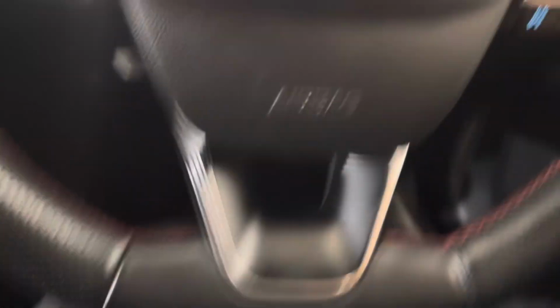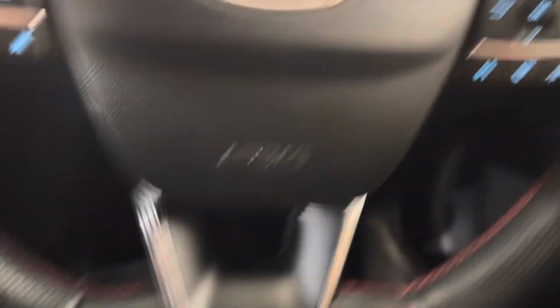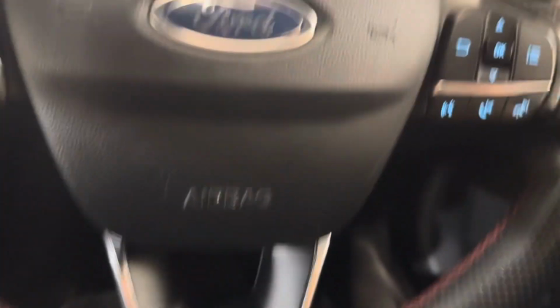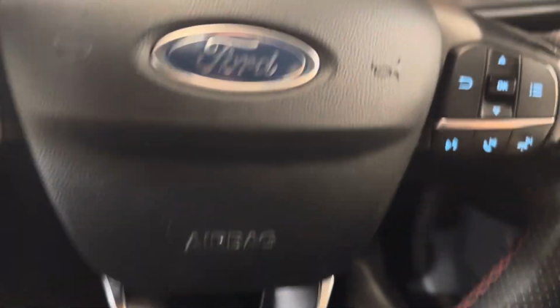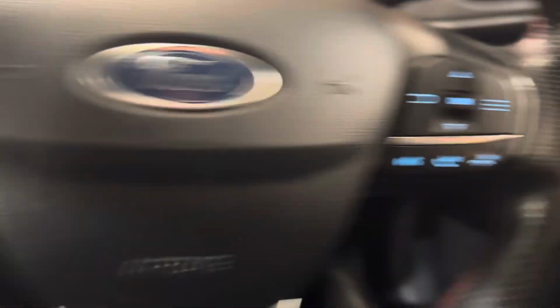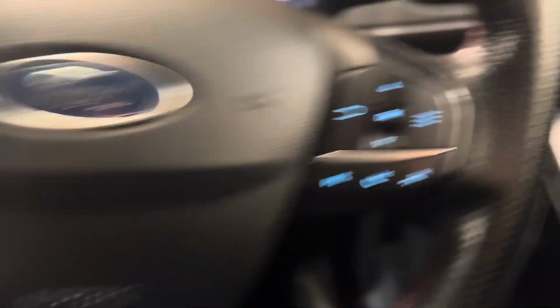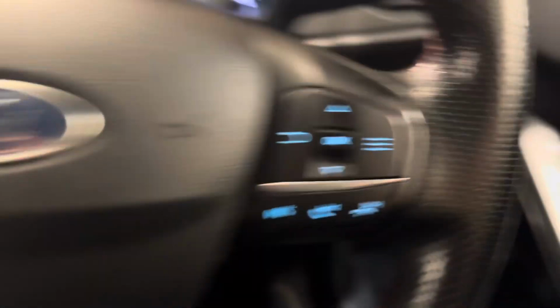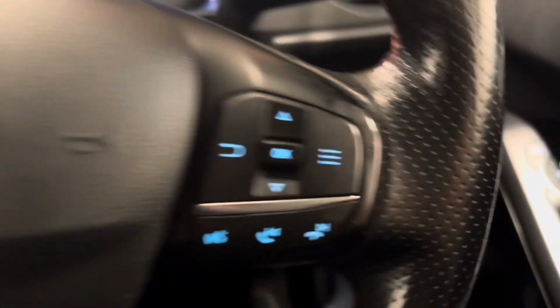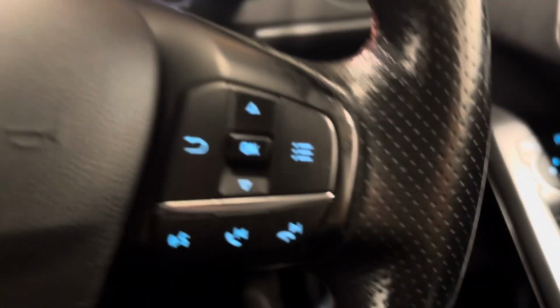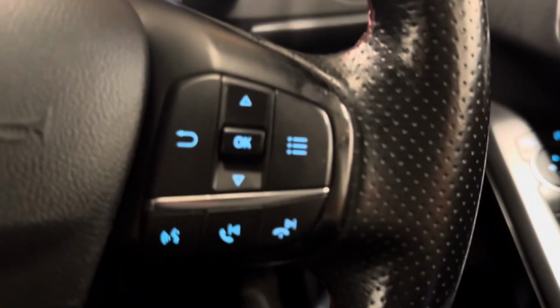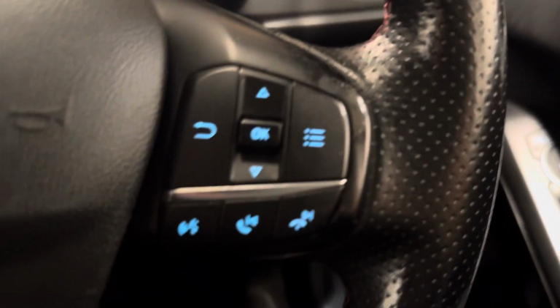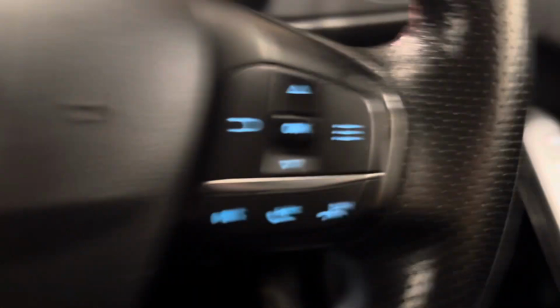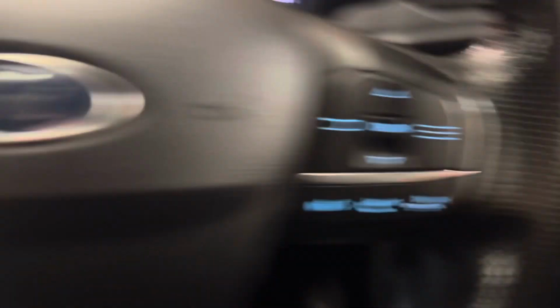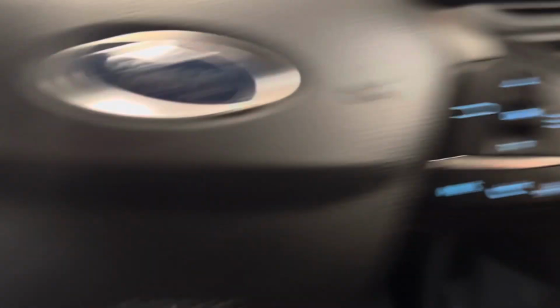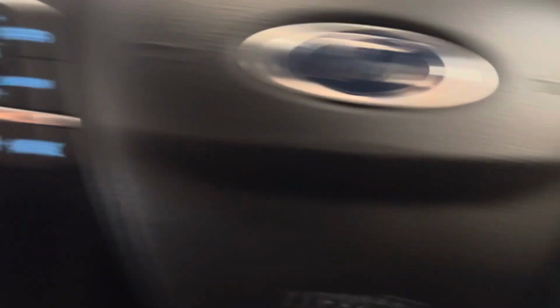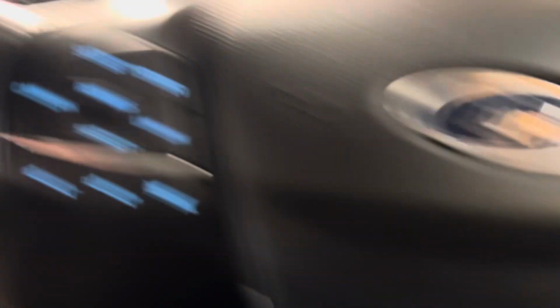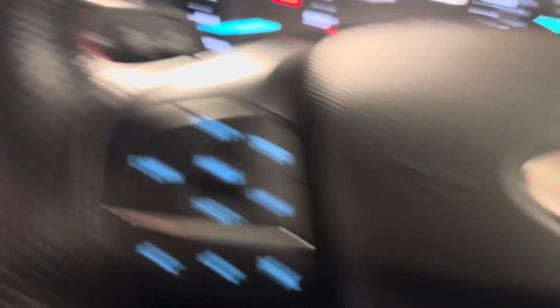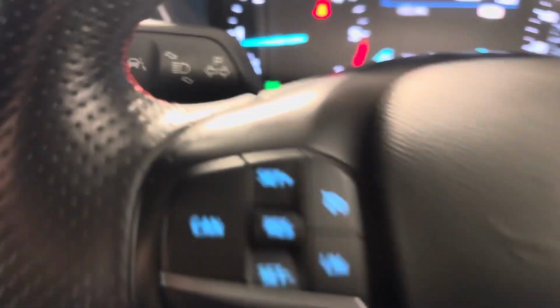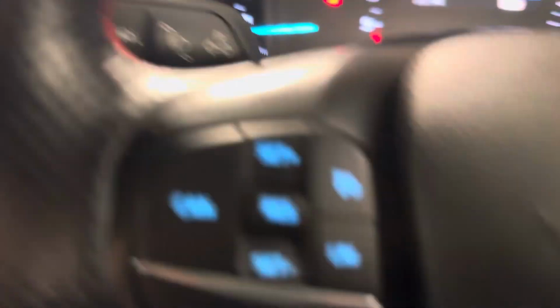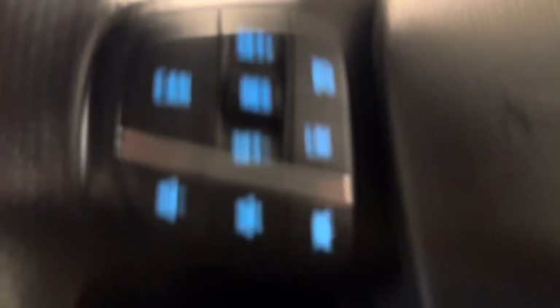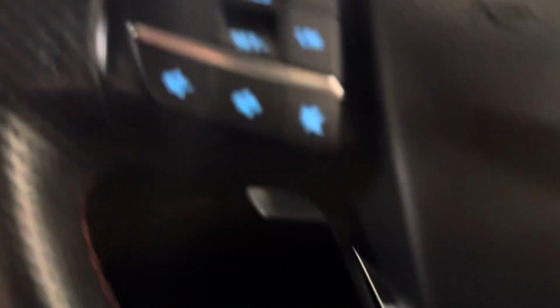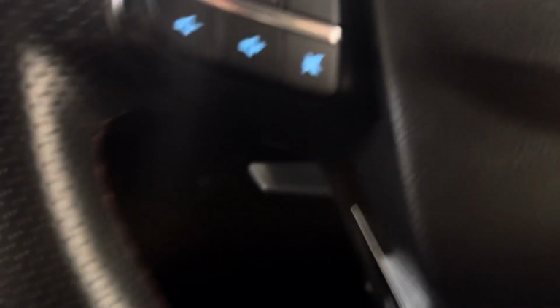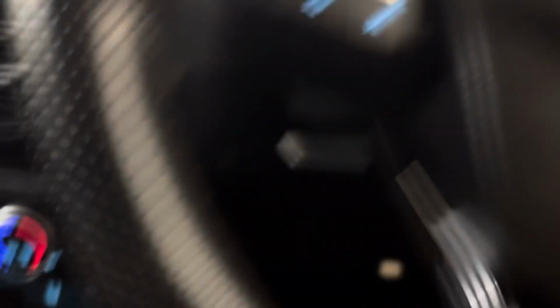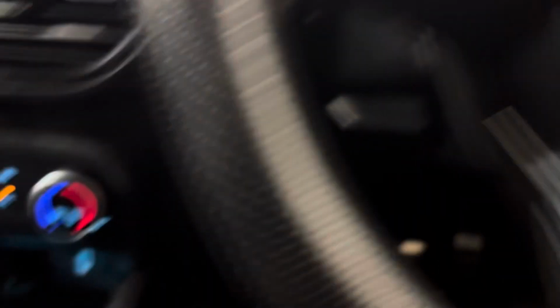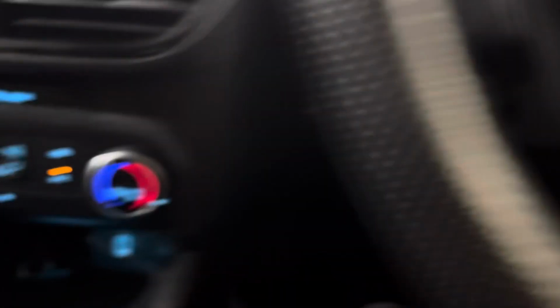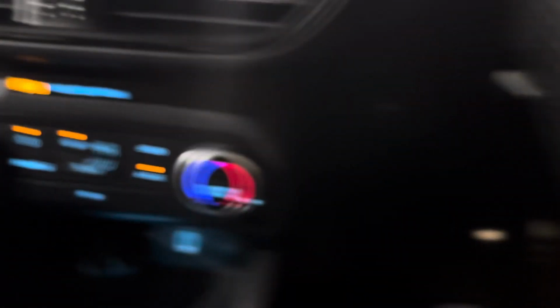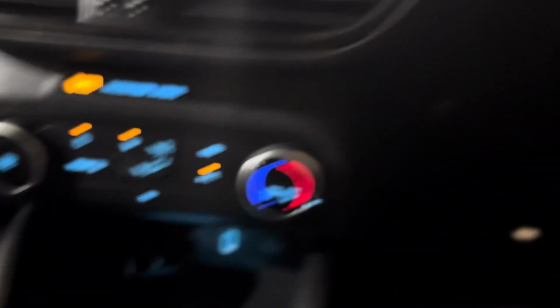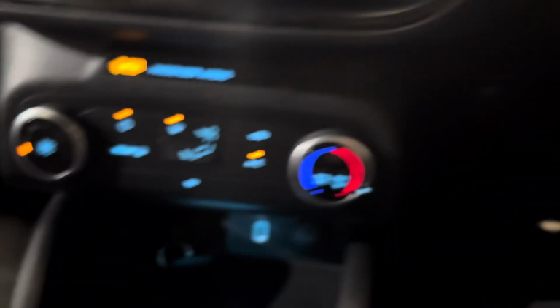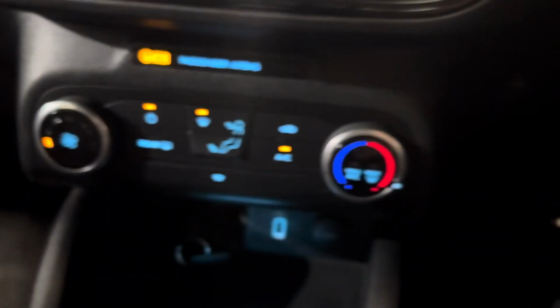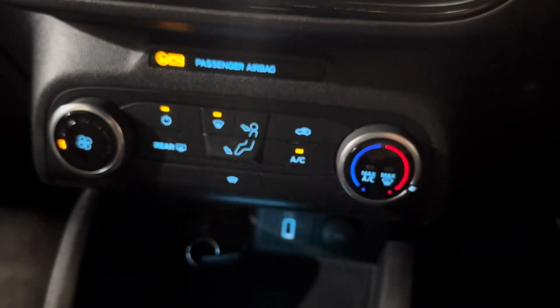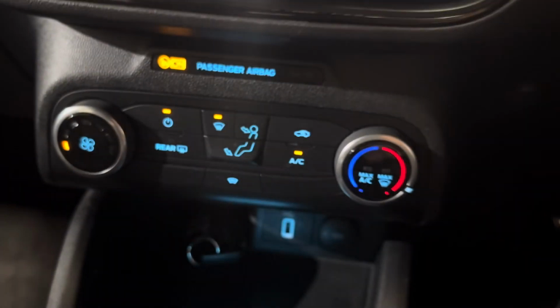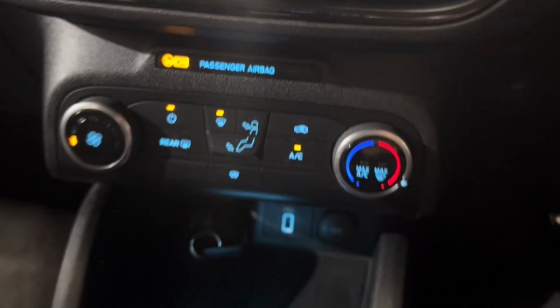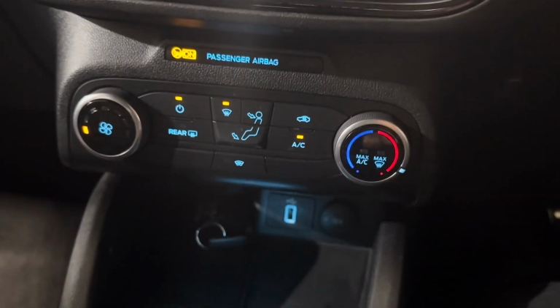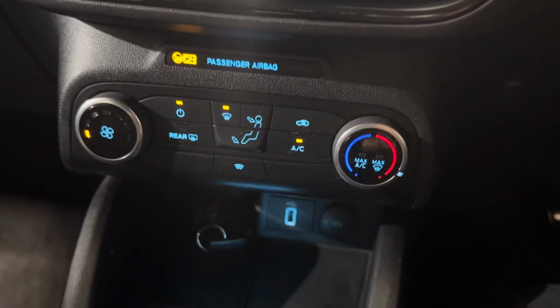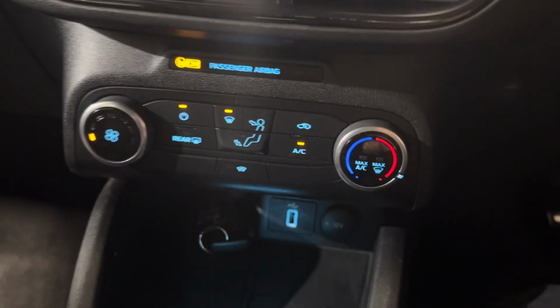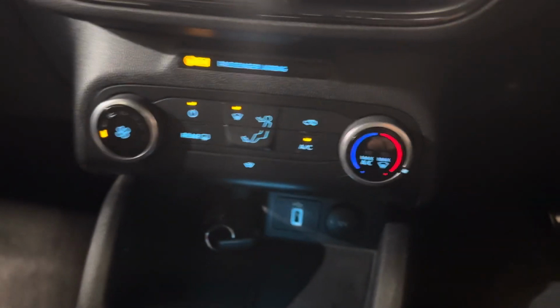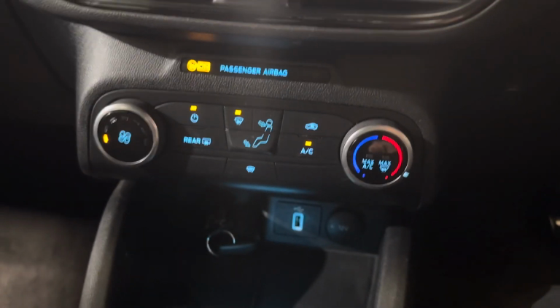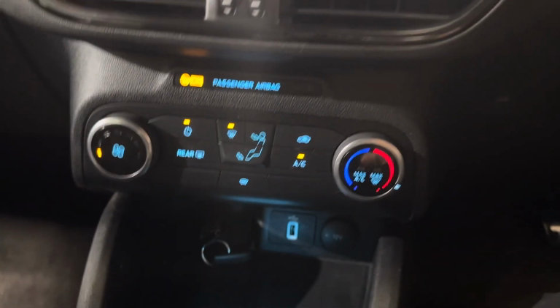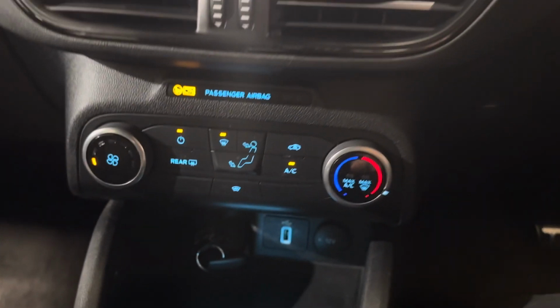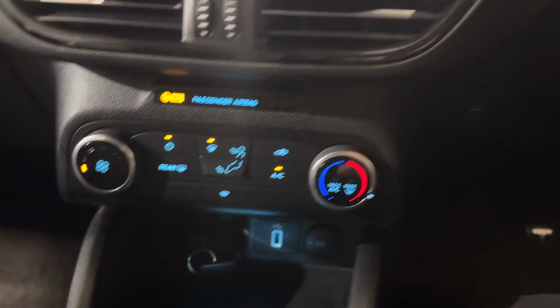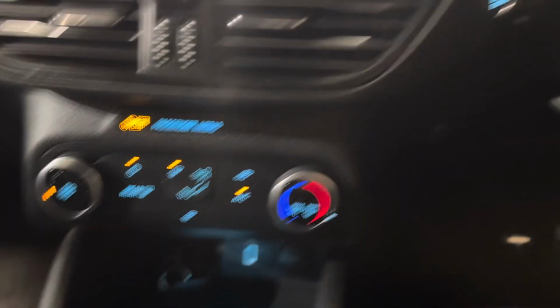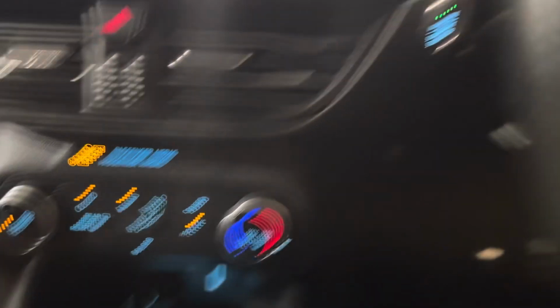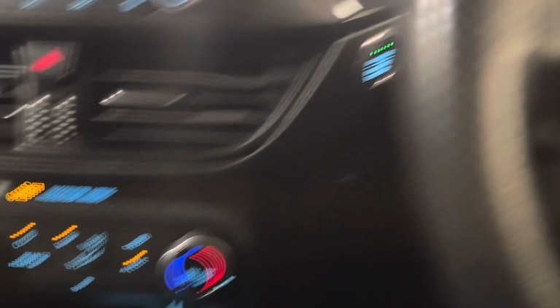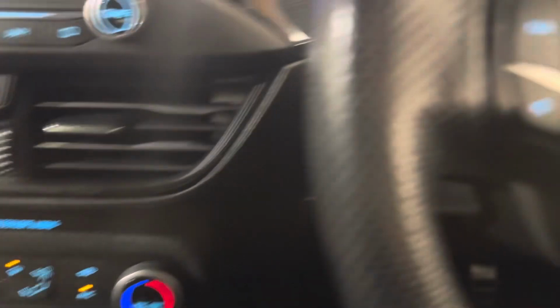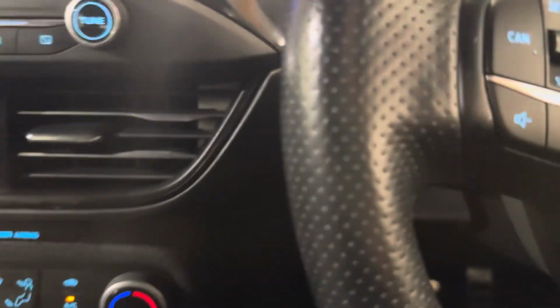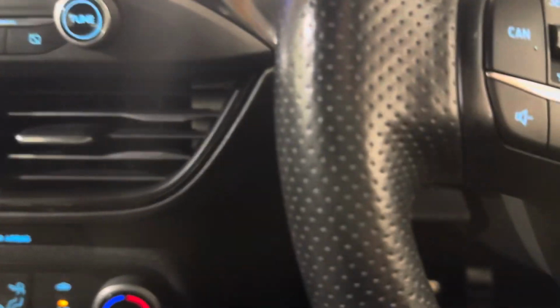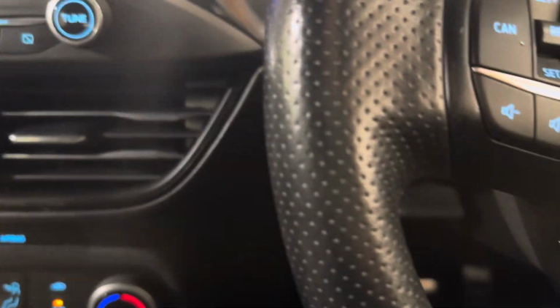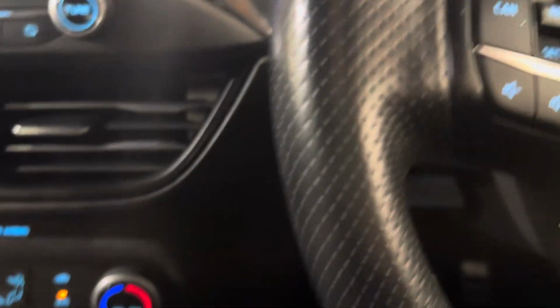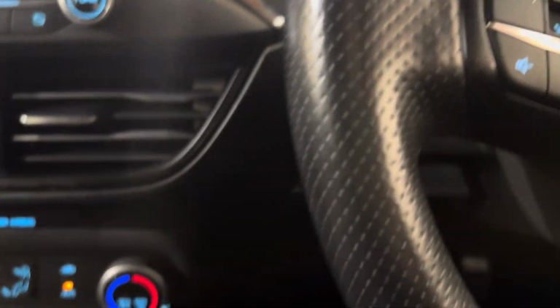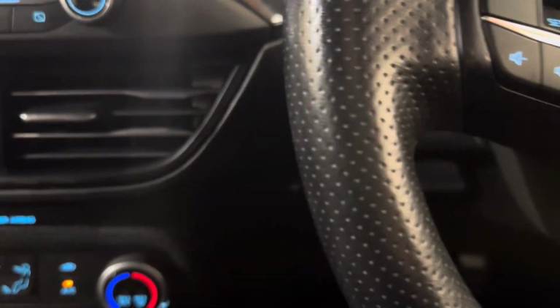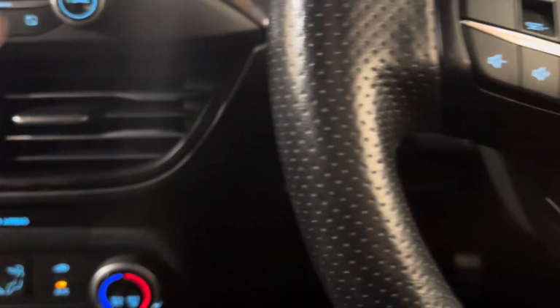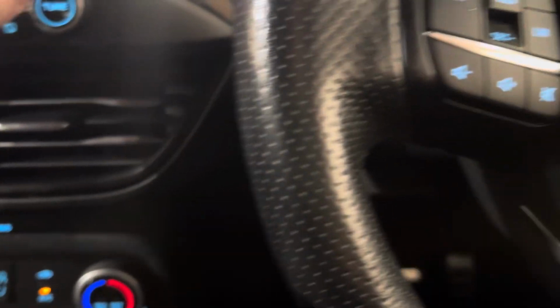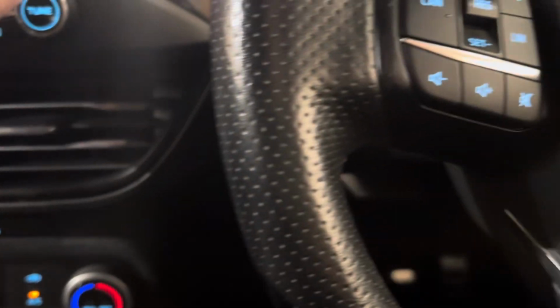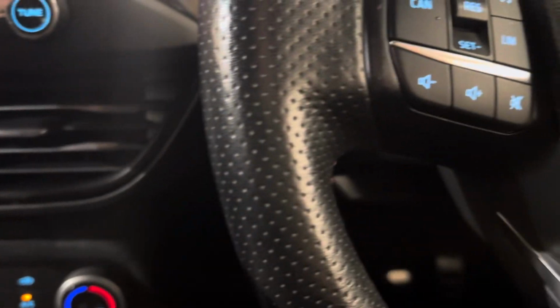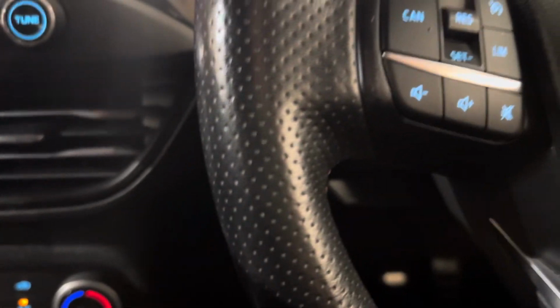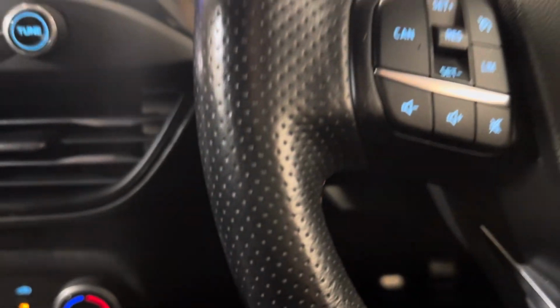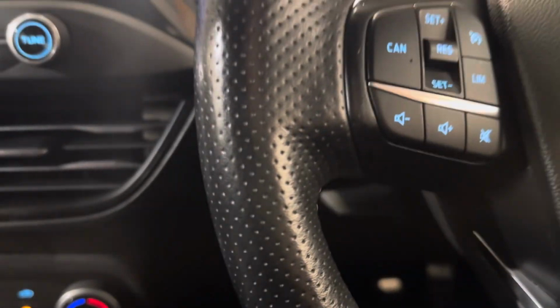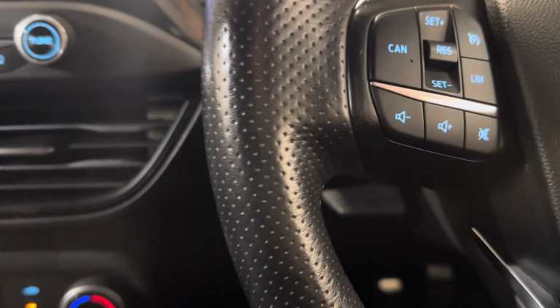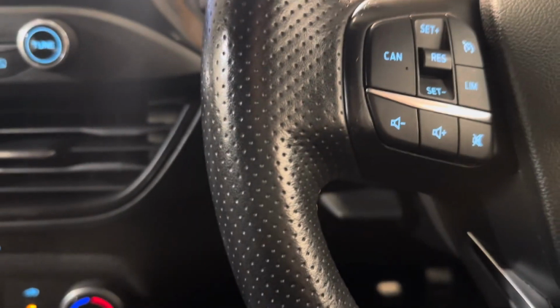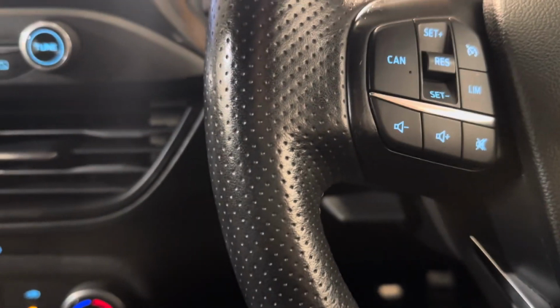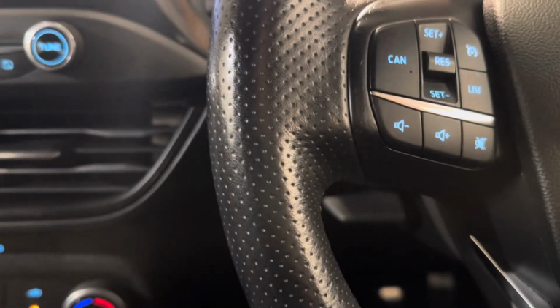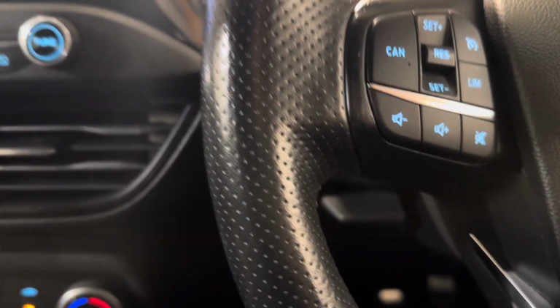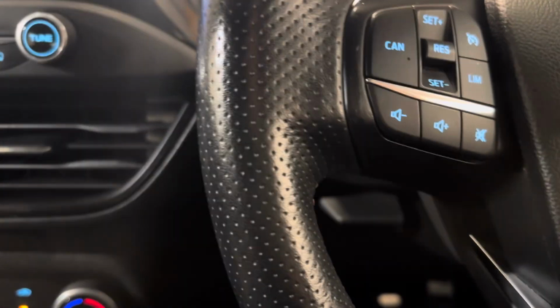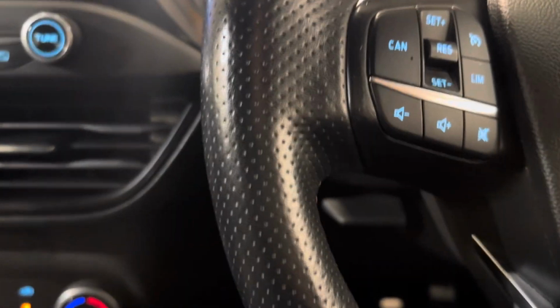Fingertip control for the stereo. Cruise. Digital climate. Just a lovely car. It's got touchscreen nav.